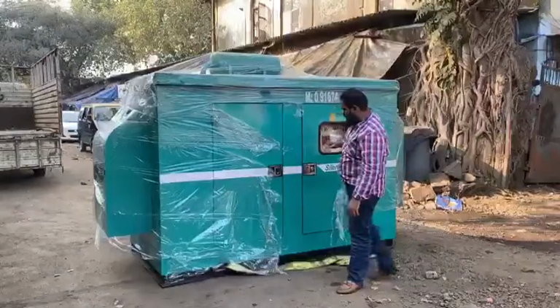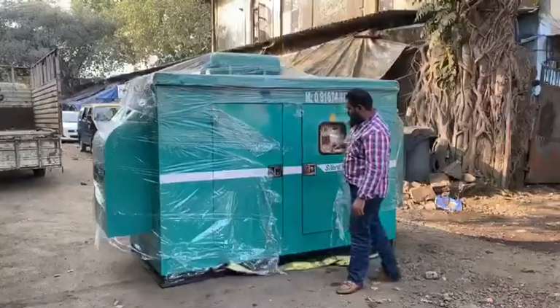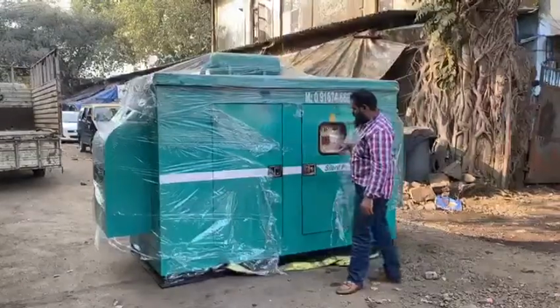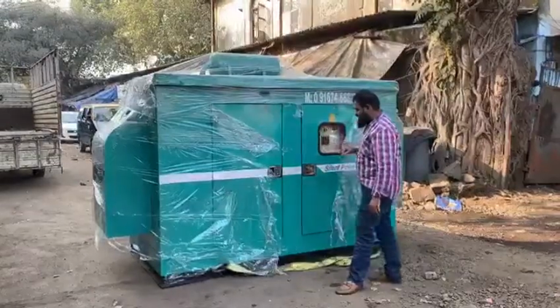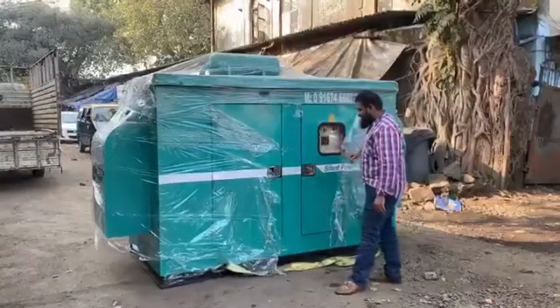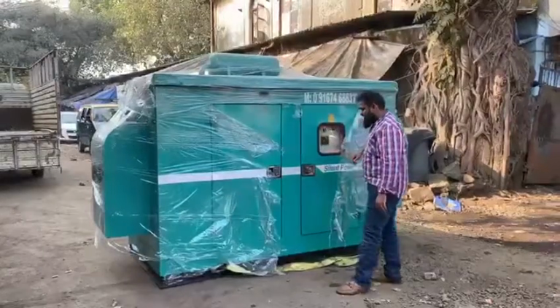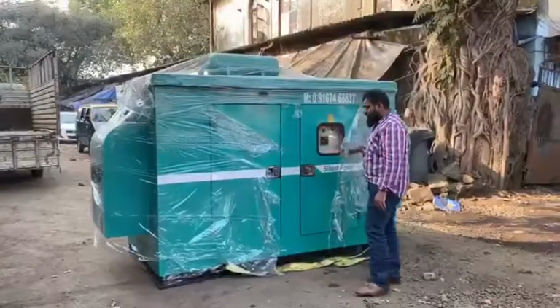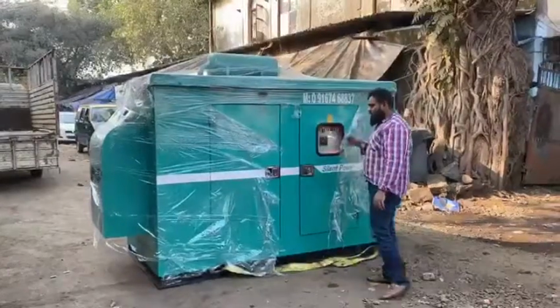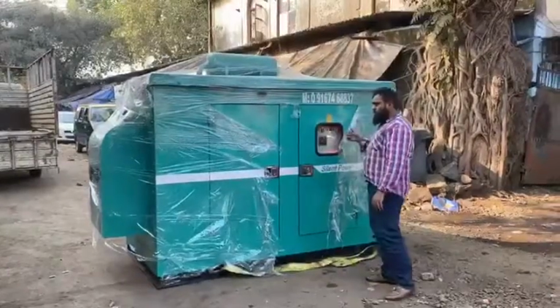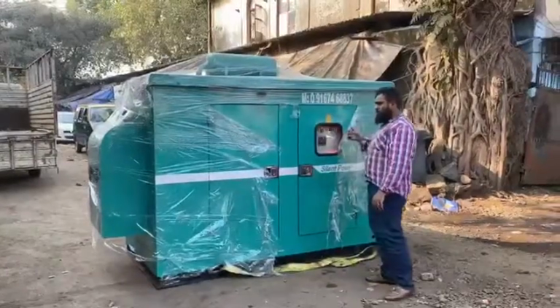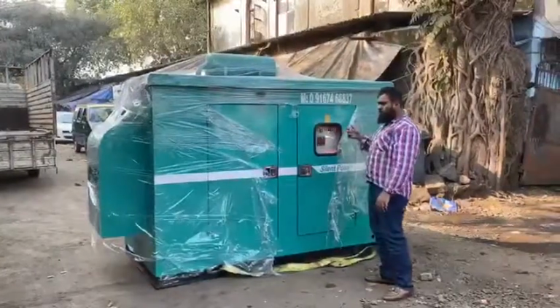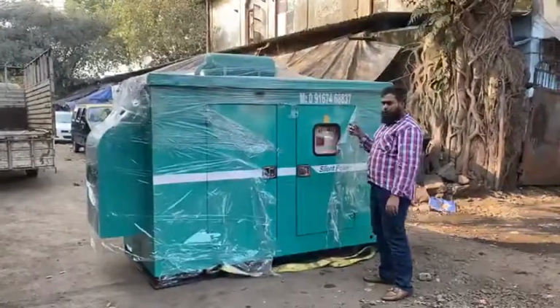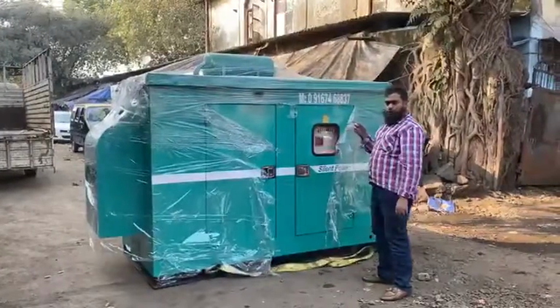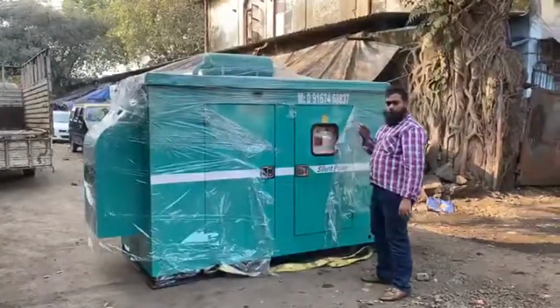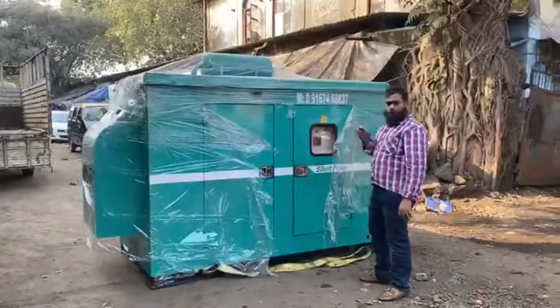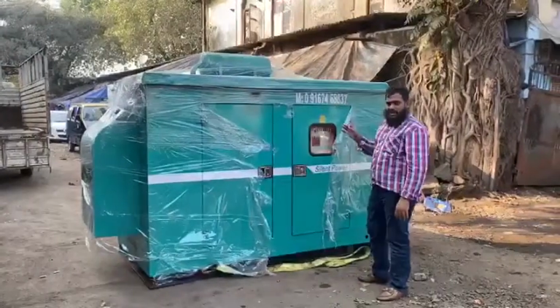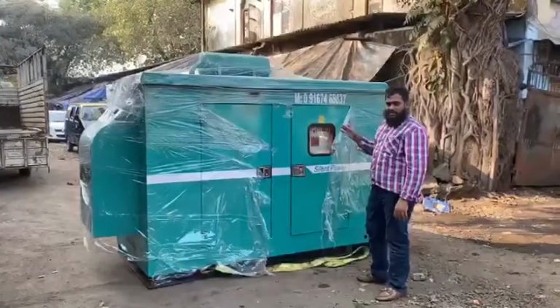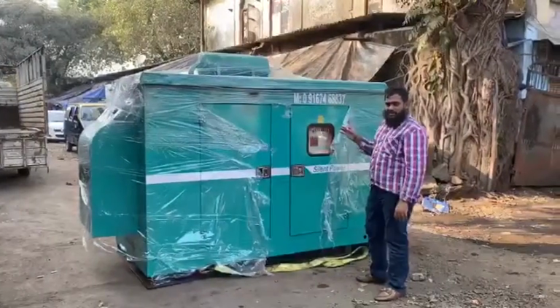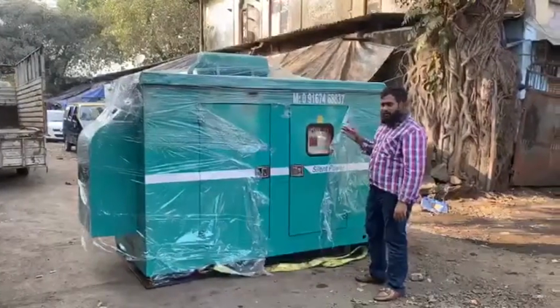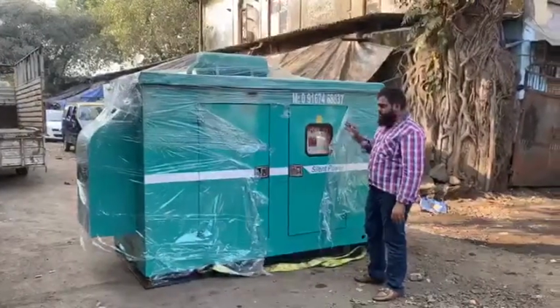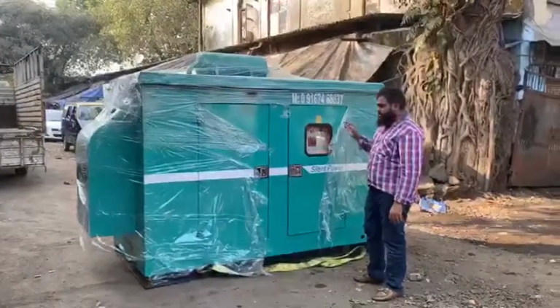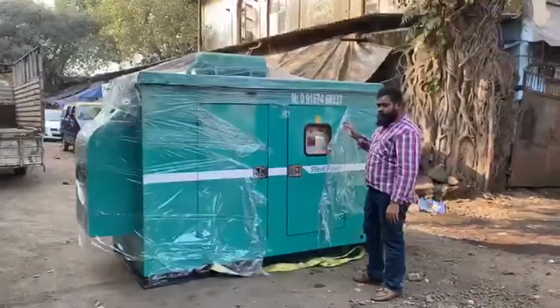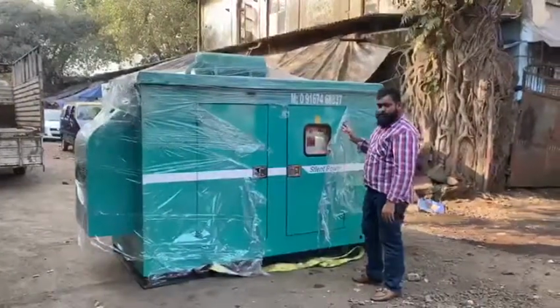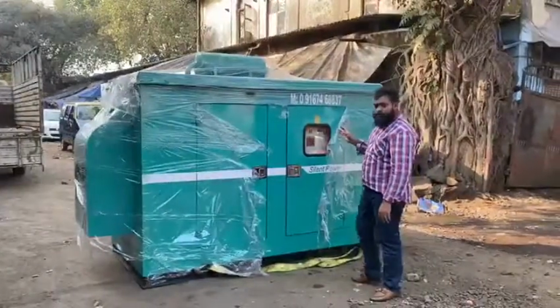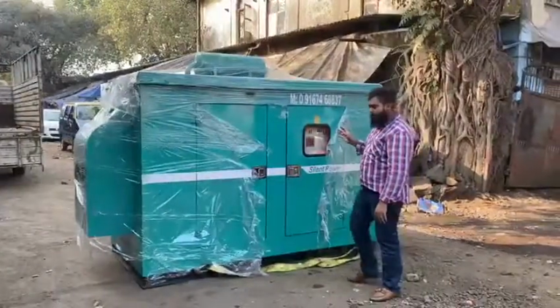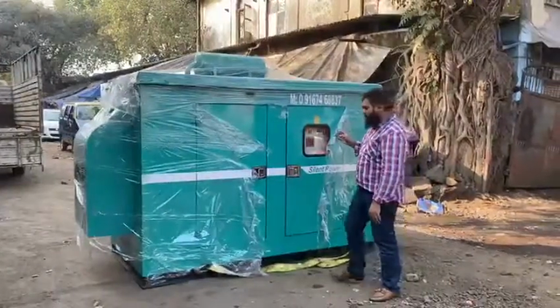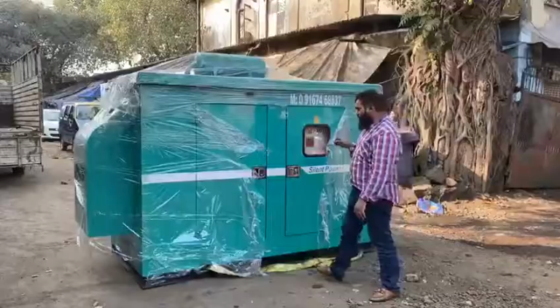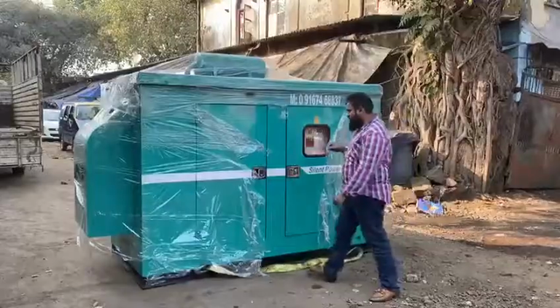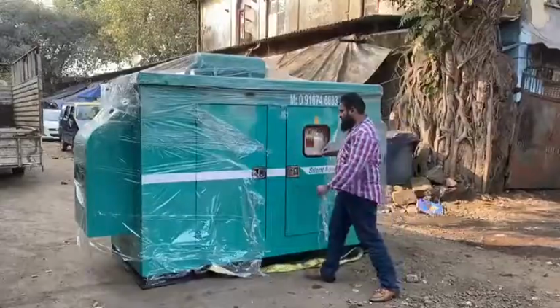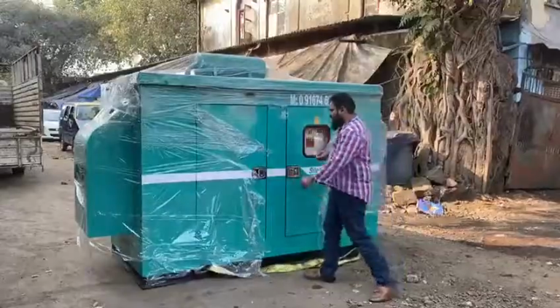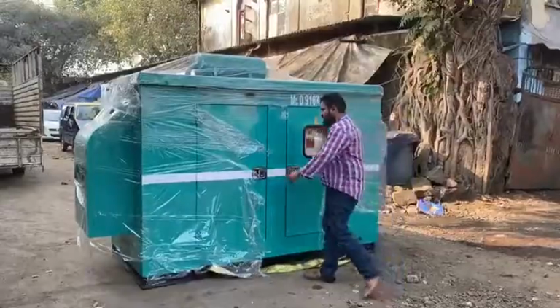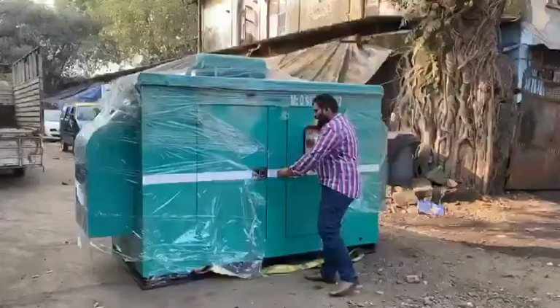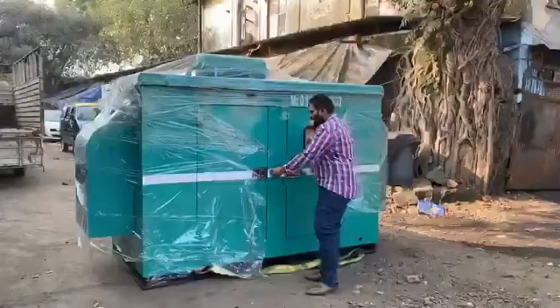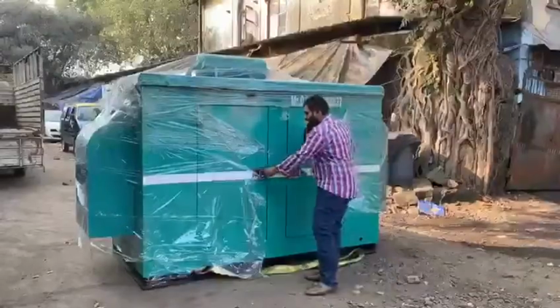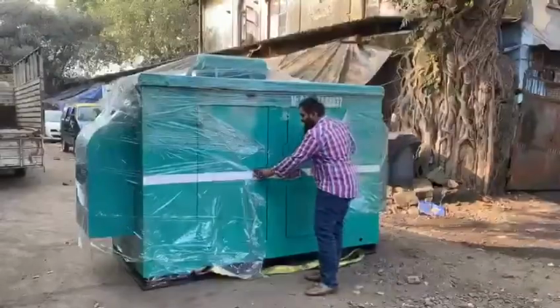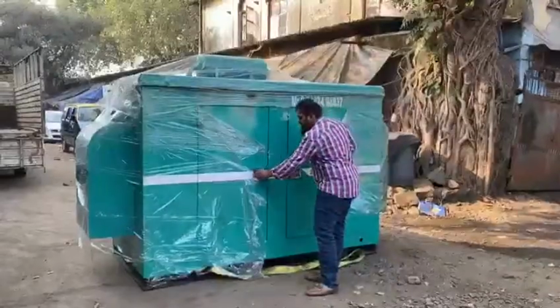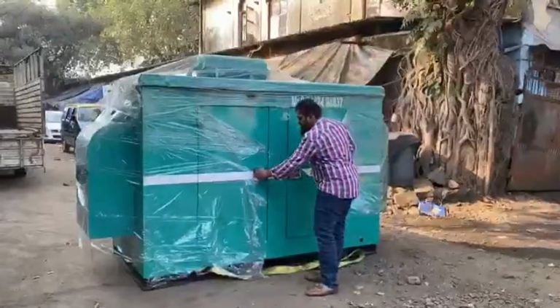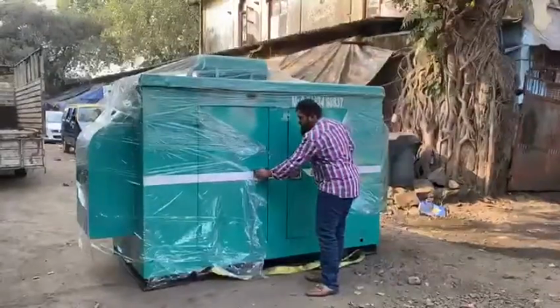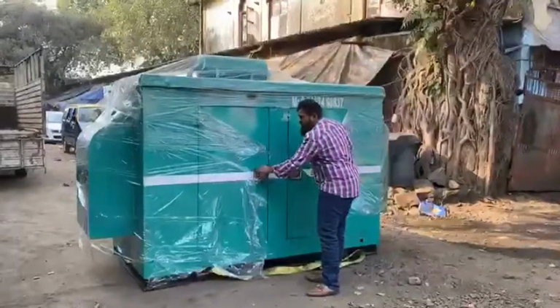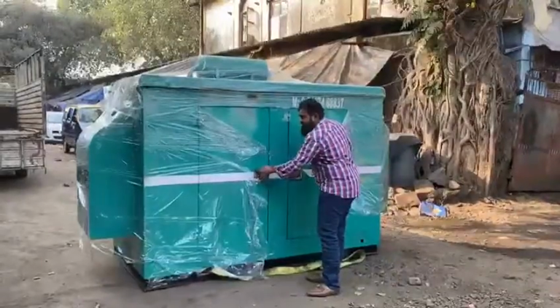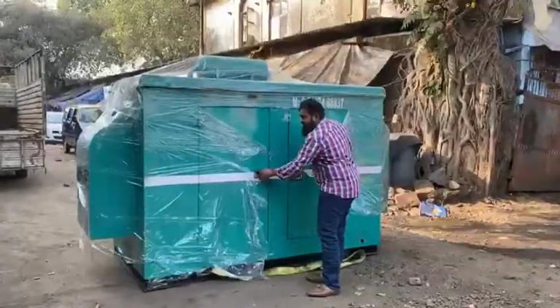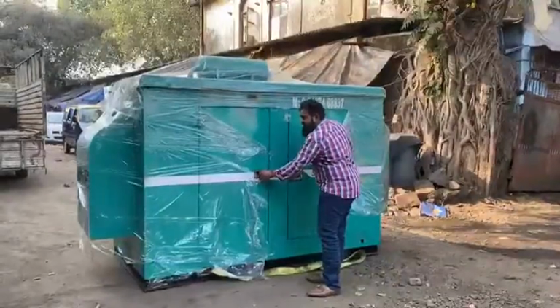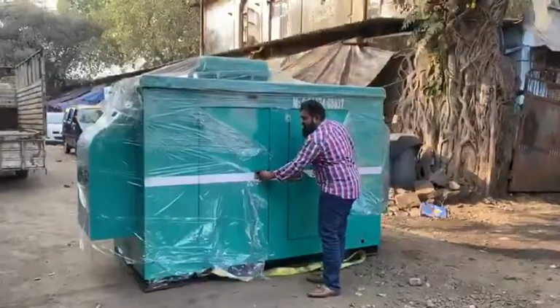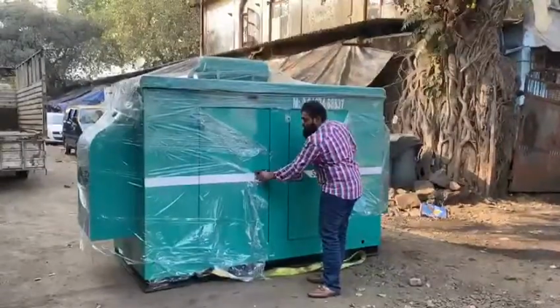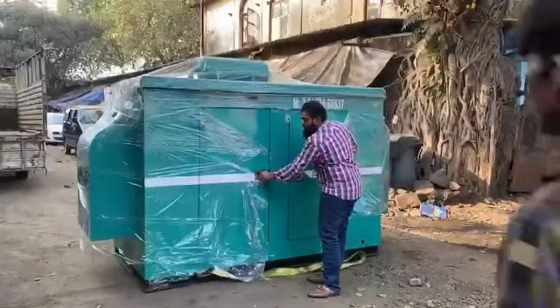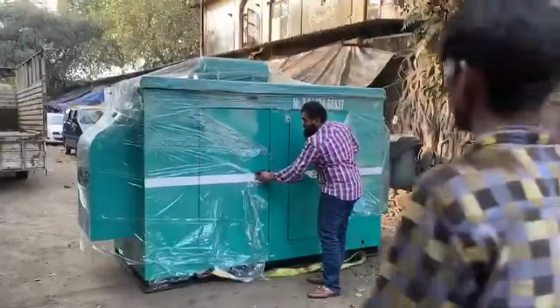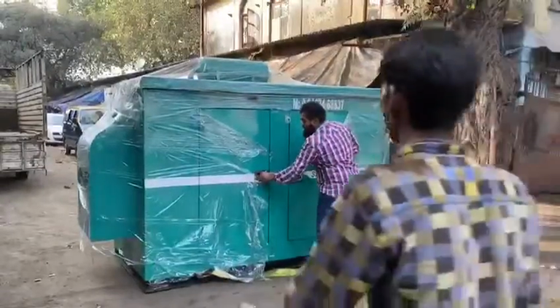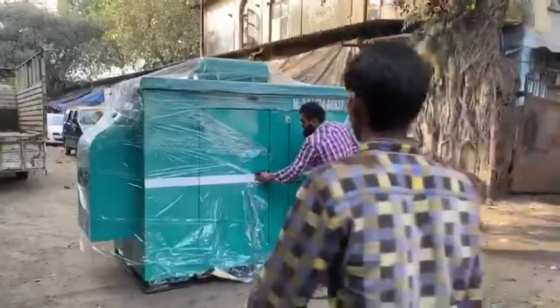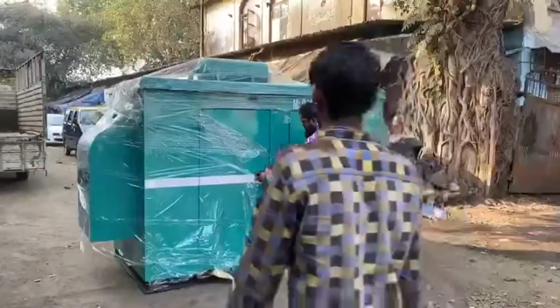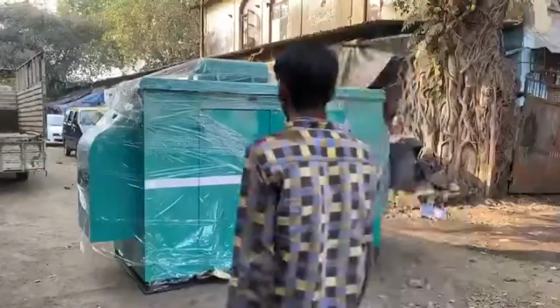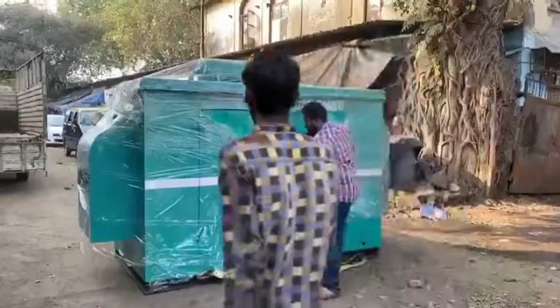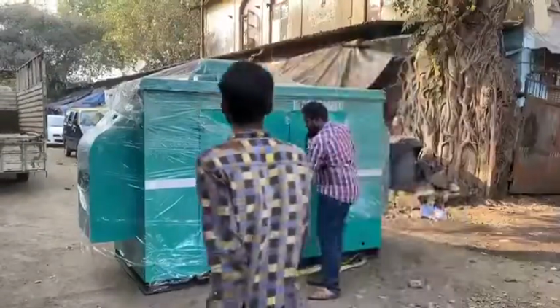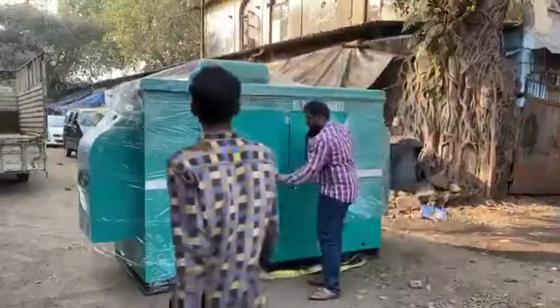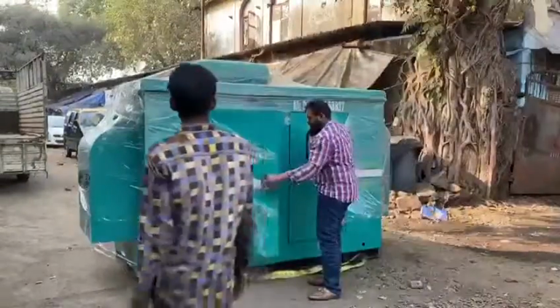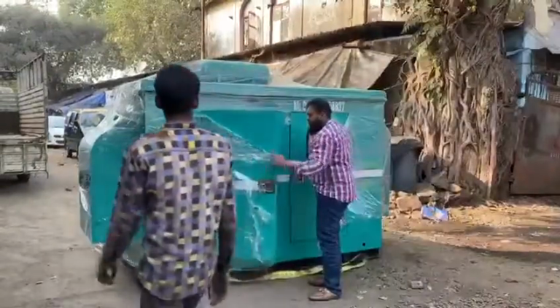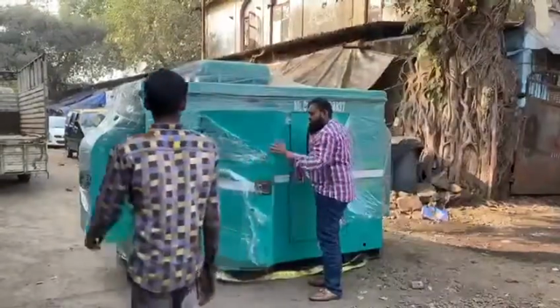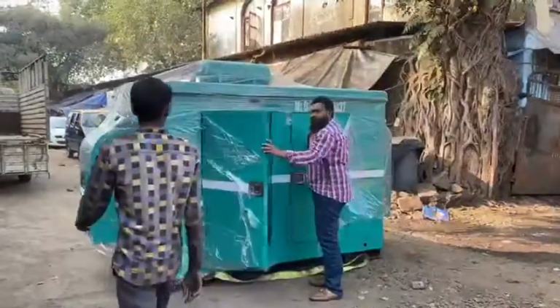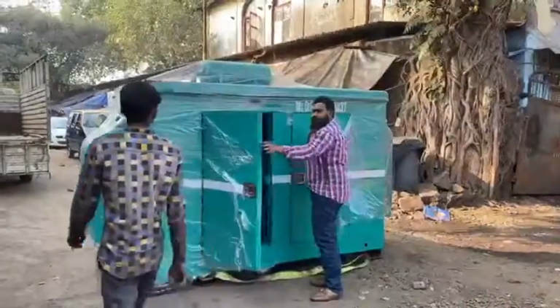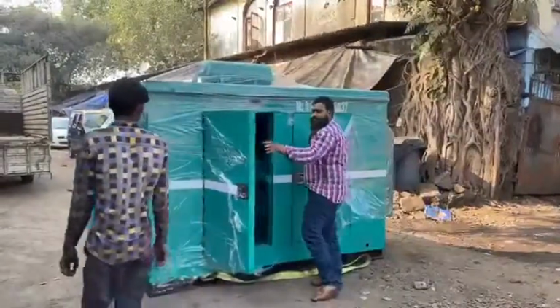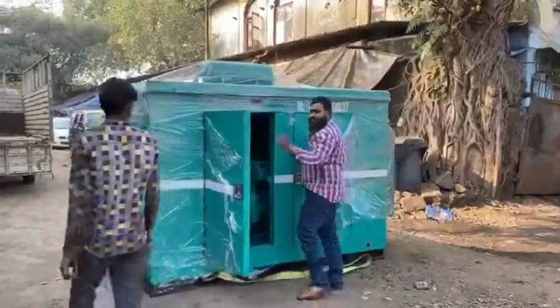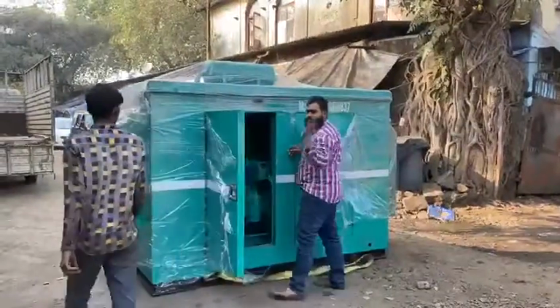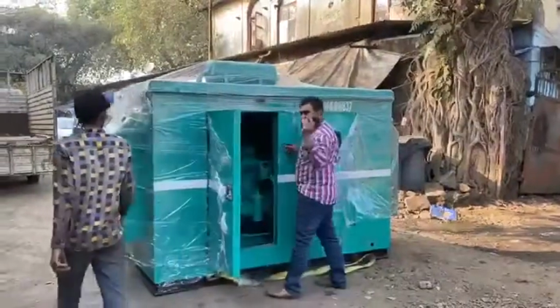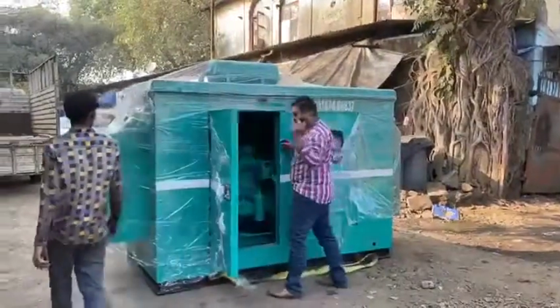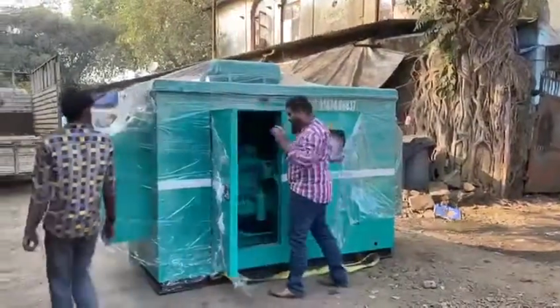It is a no vibration, zero pollution product. I will start the generator and I will show you. It is a one cell generator.